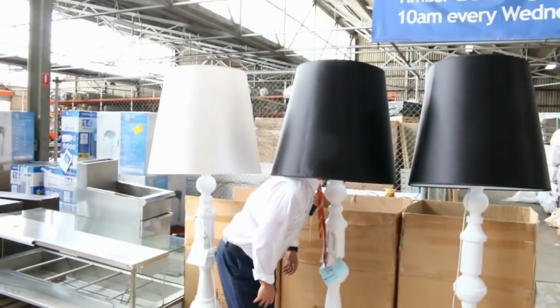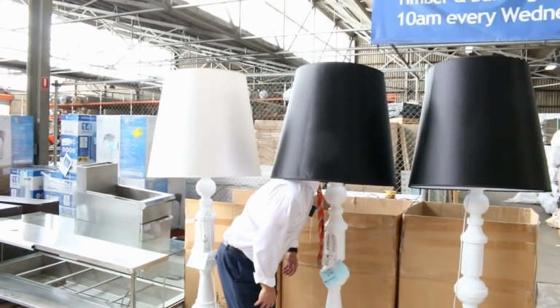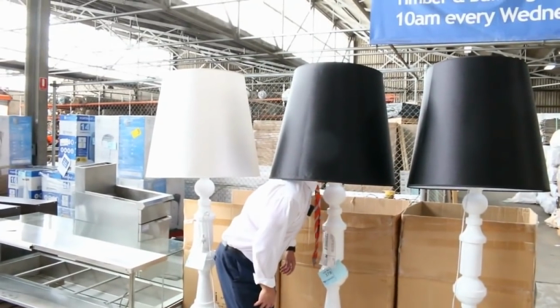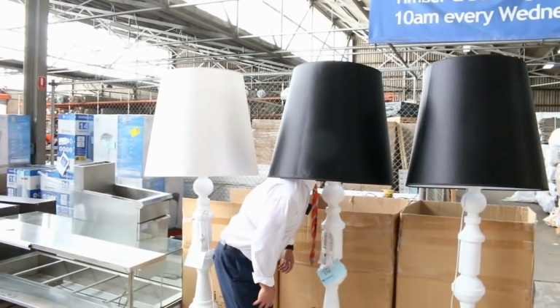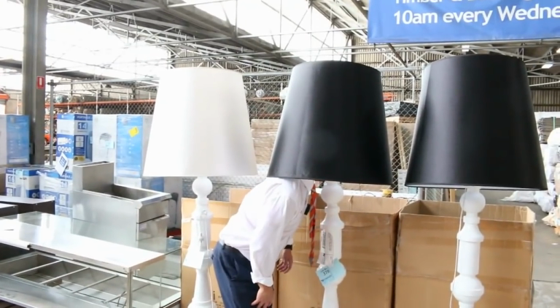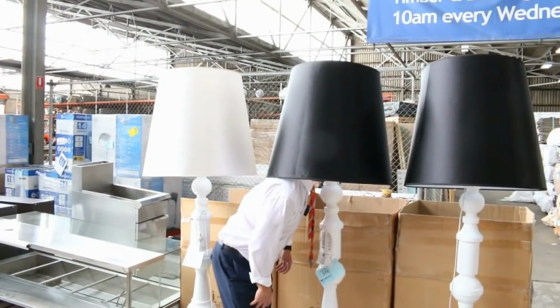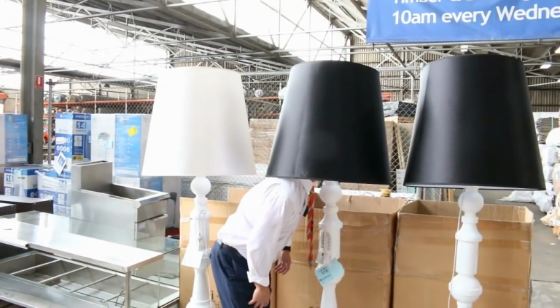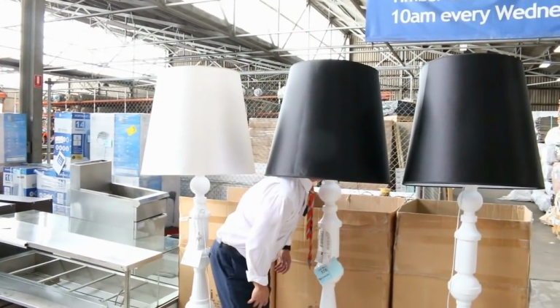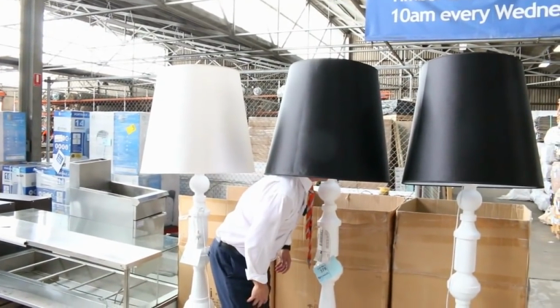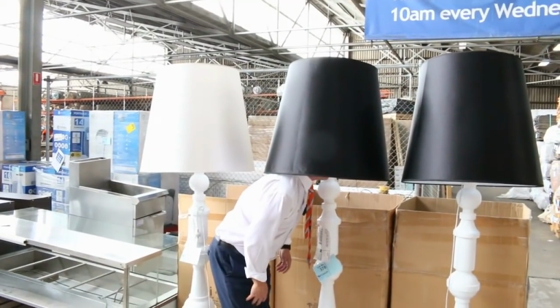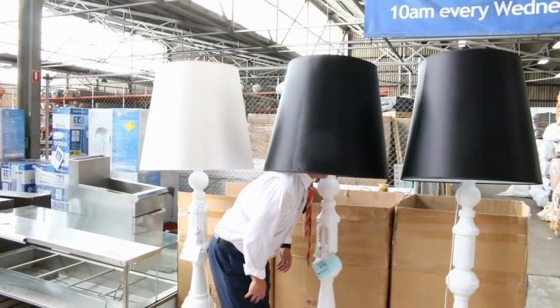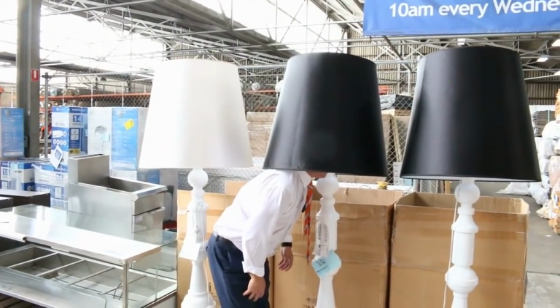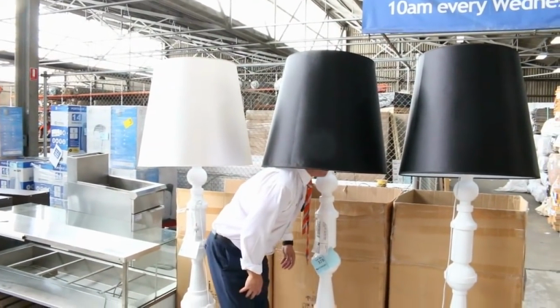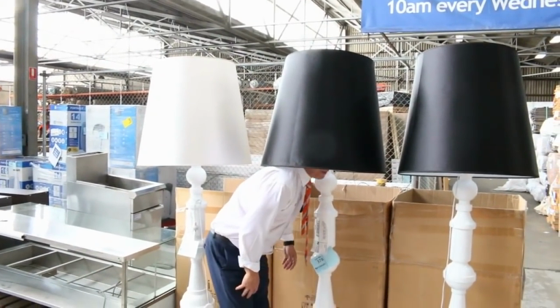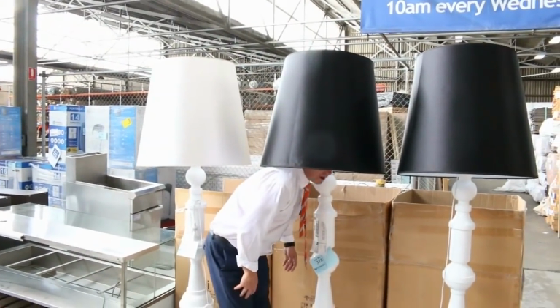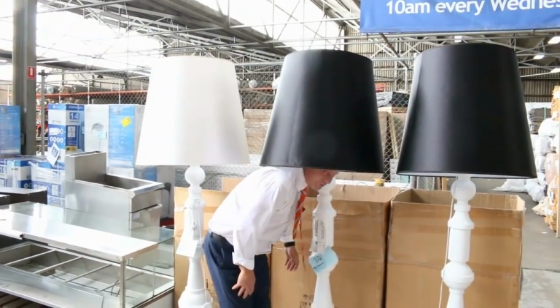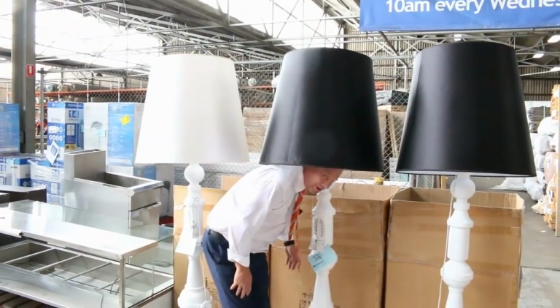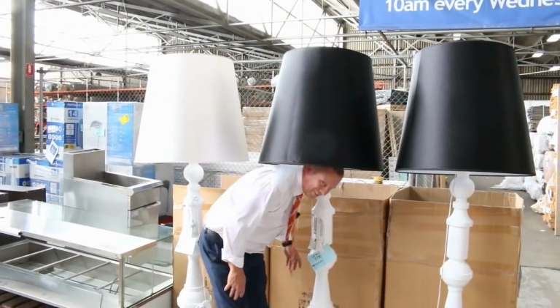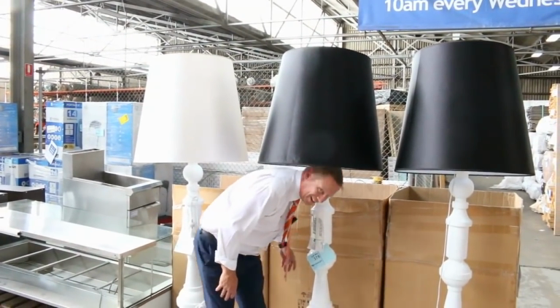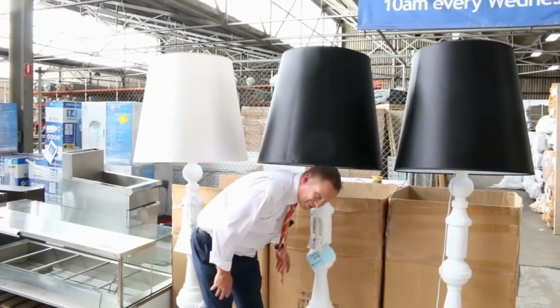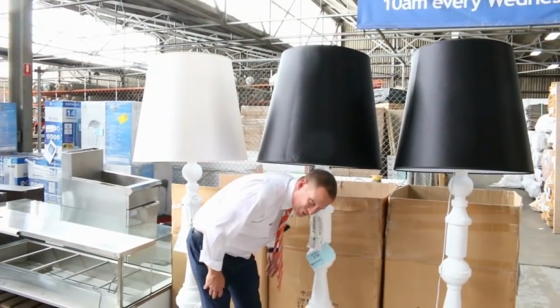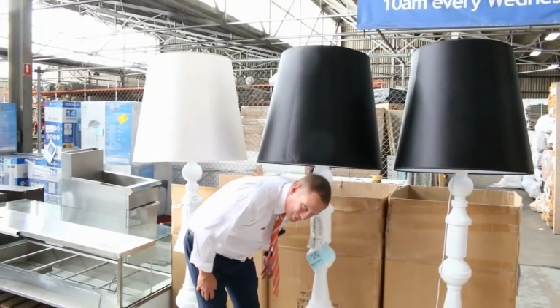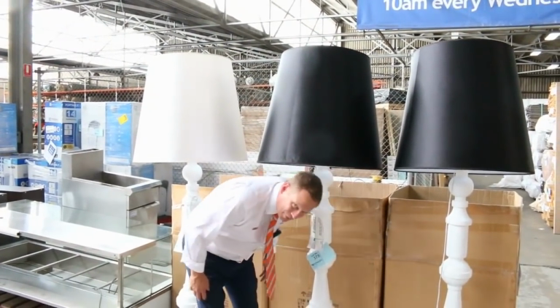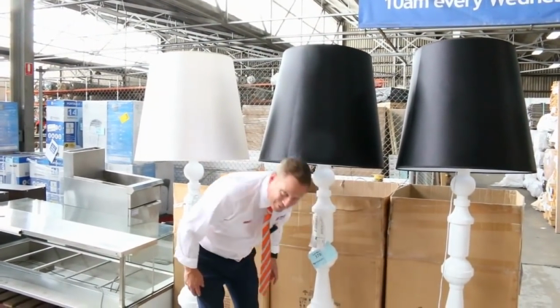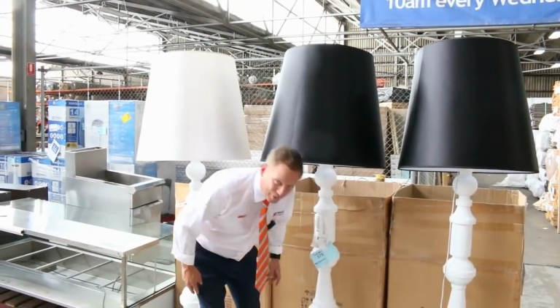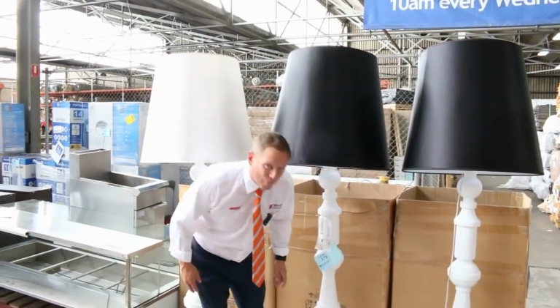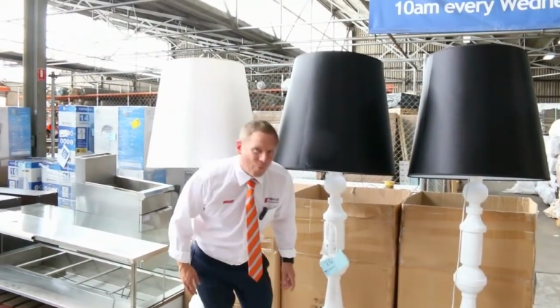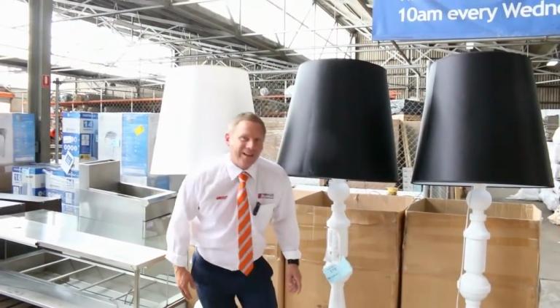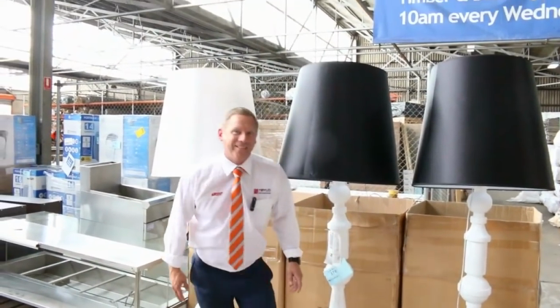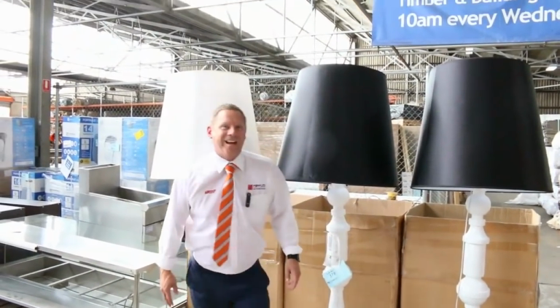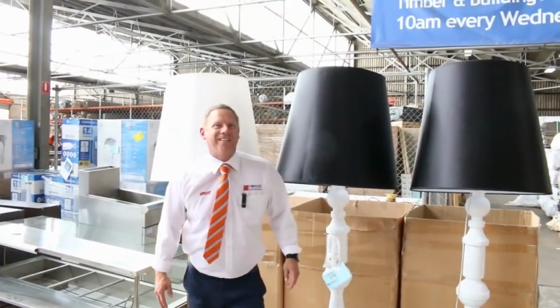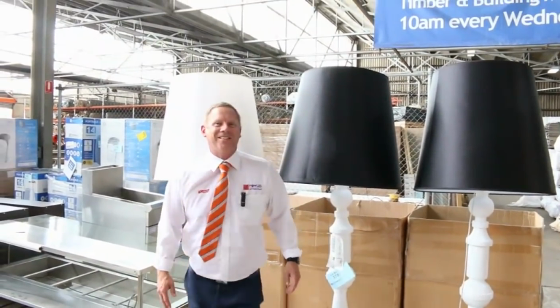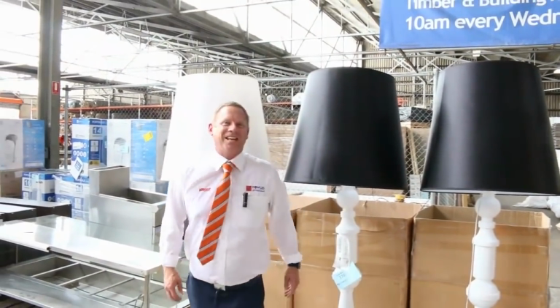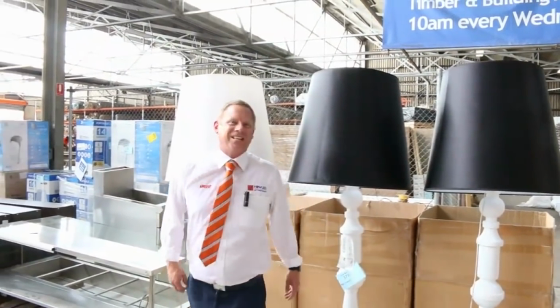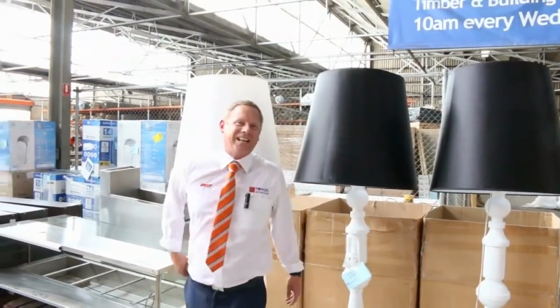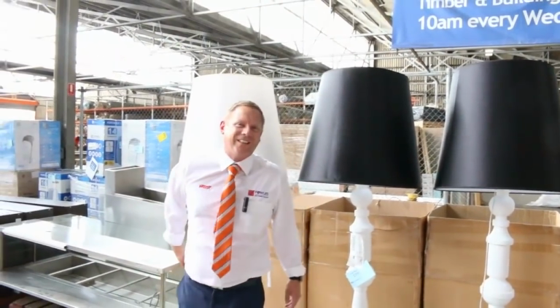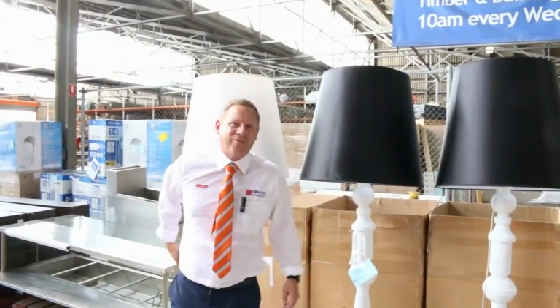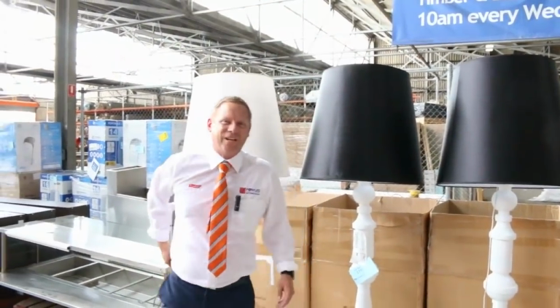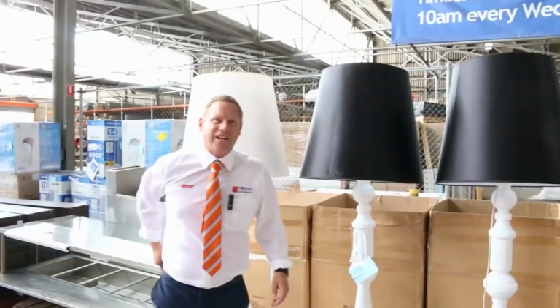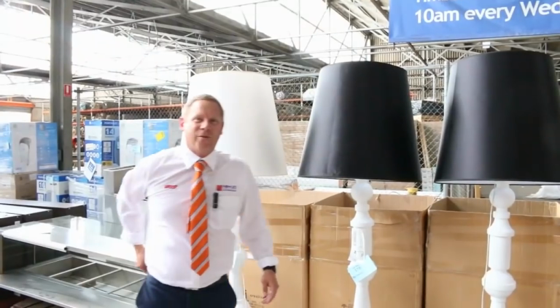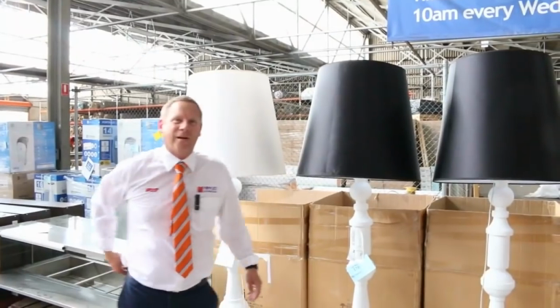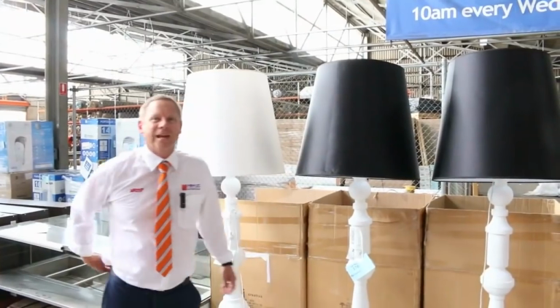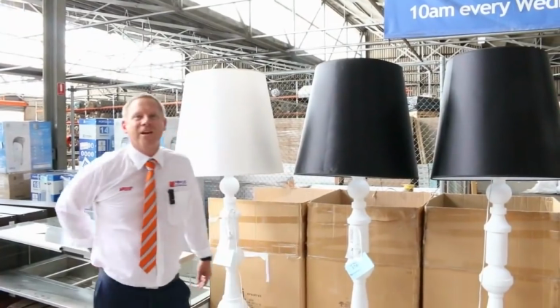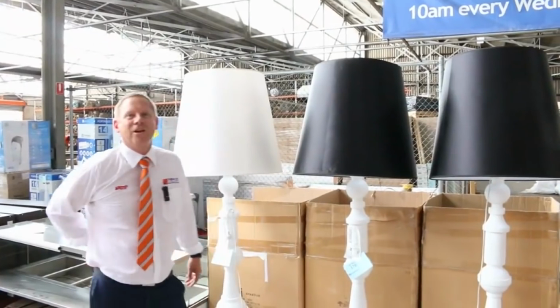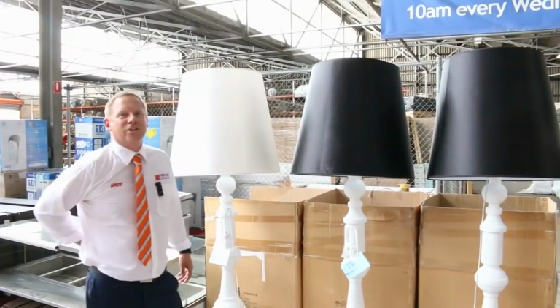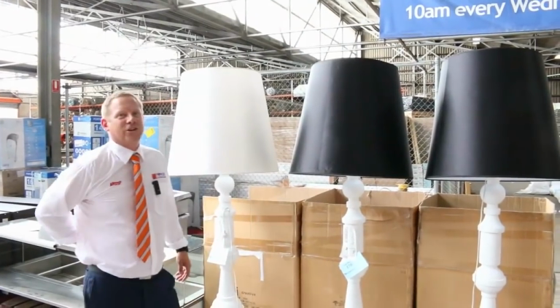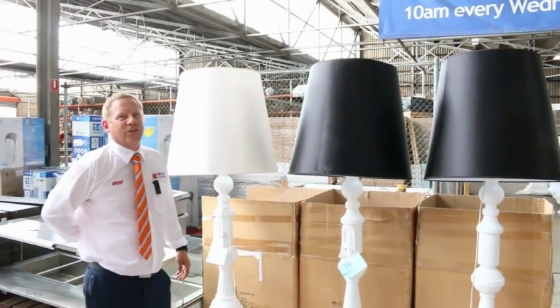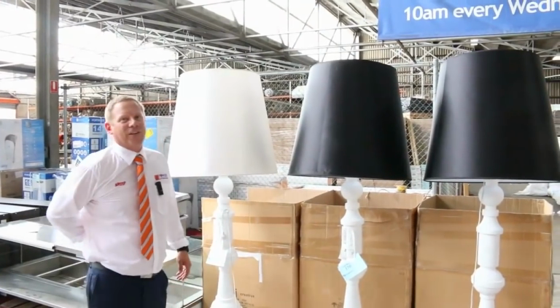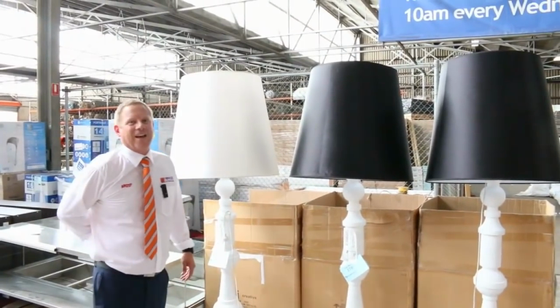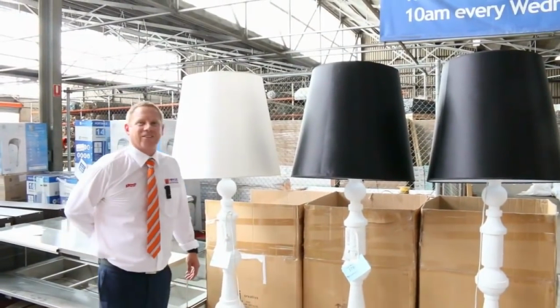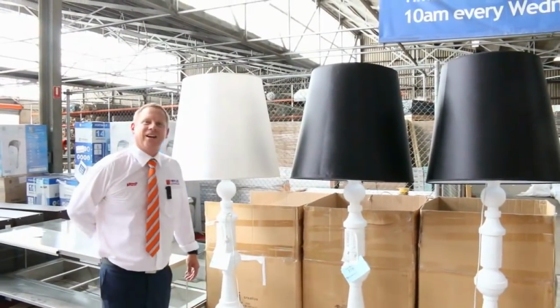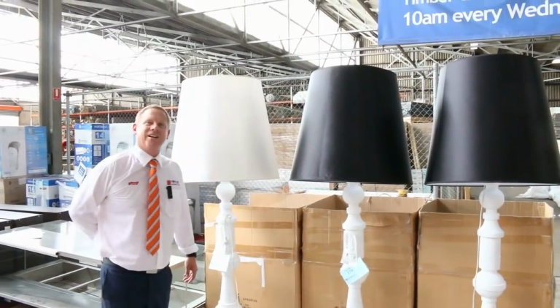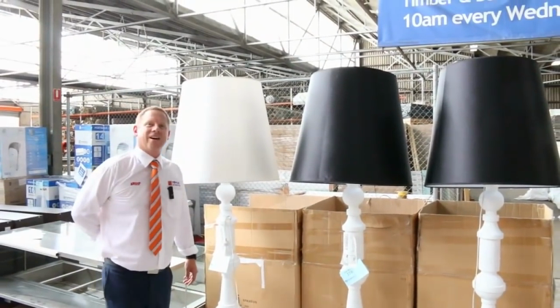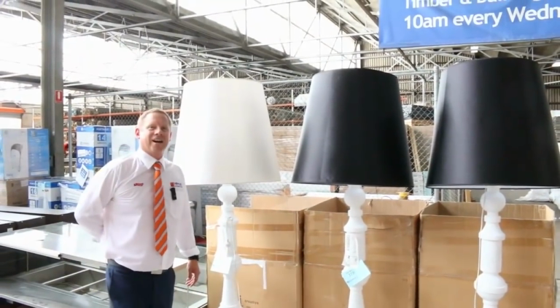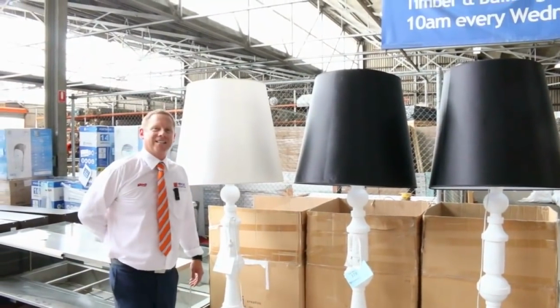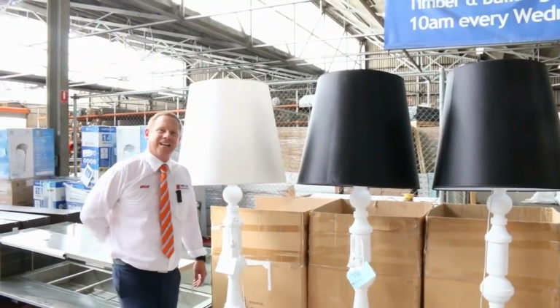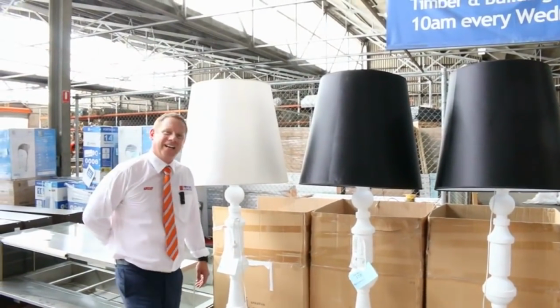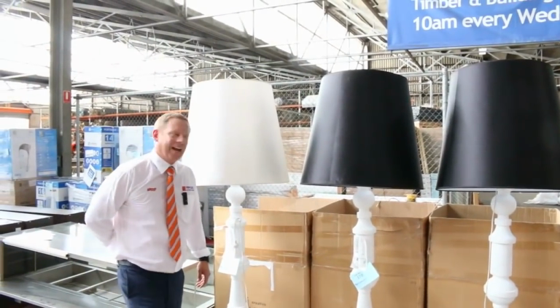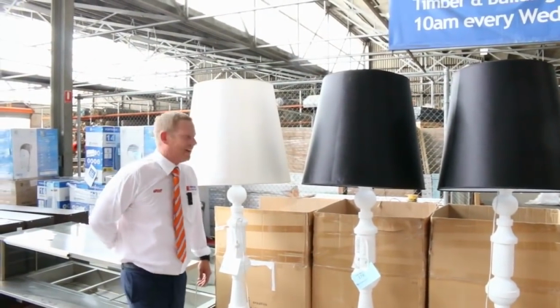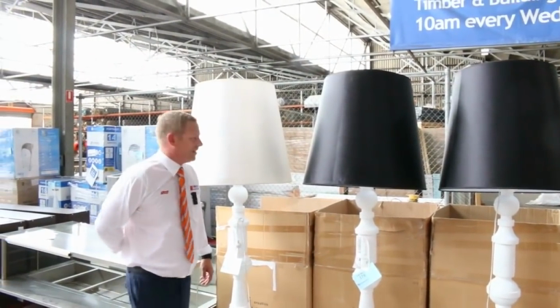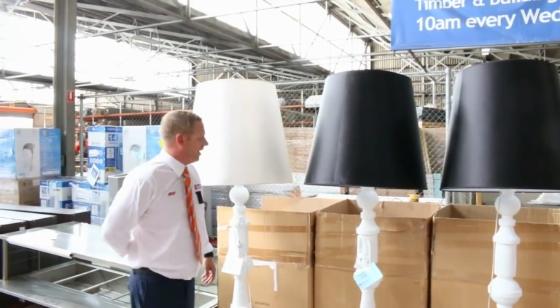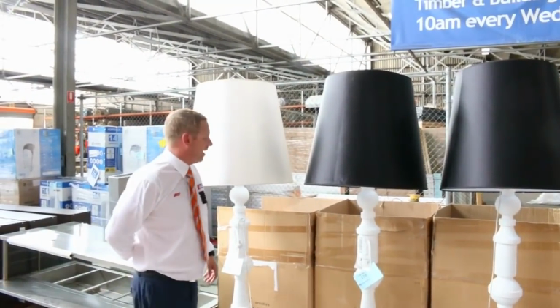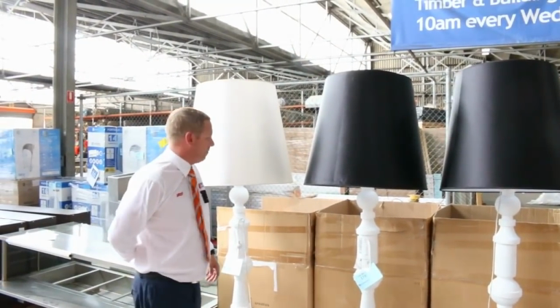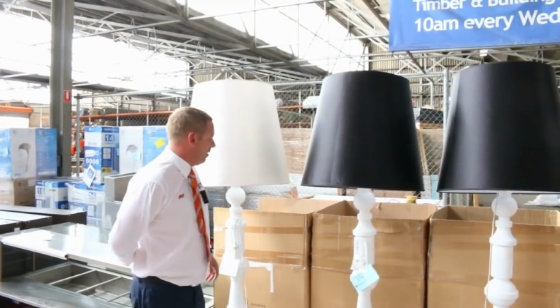Hi, I'm Liam from Fowles and welcome to the Home Renovators Auction Preview for Wednesday, the 16th of January 2019 at 10am.